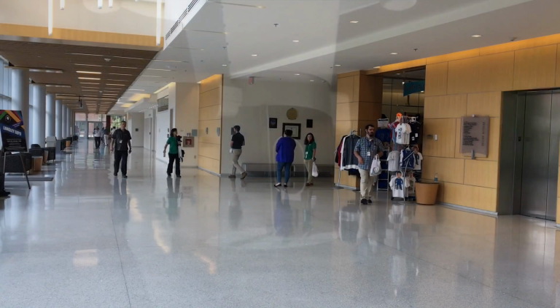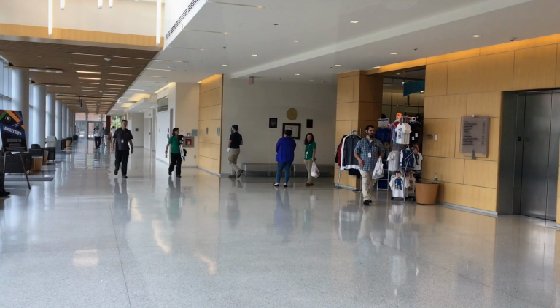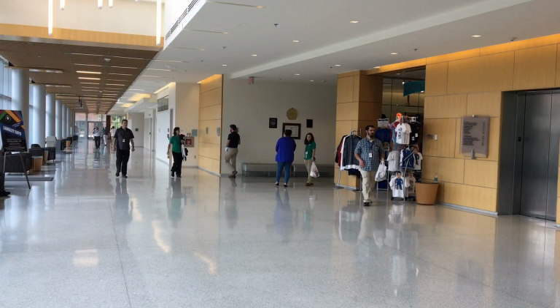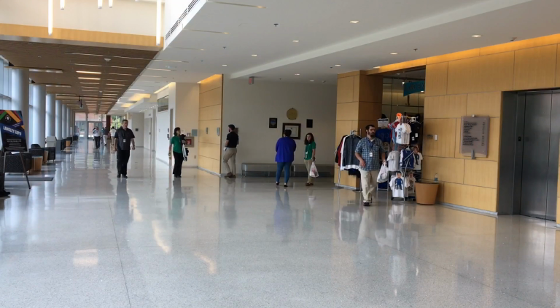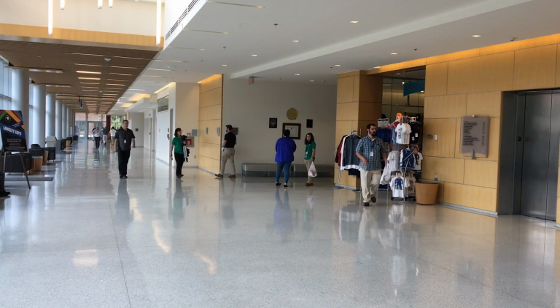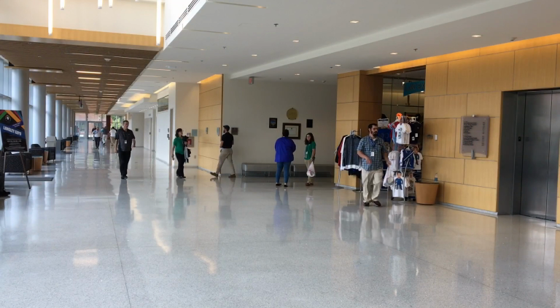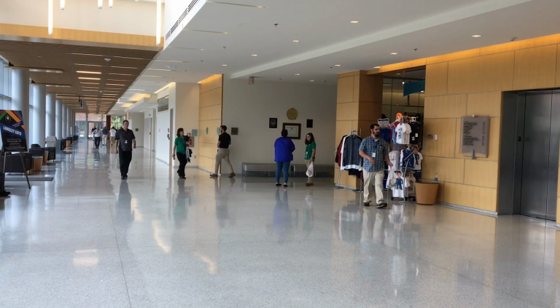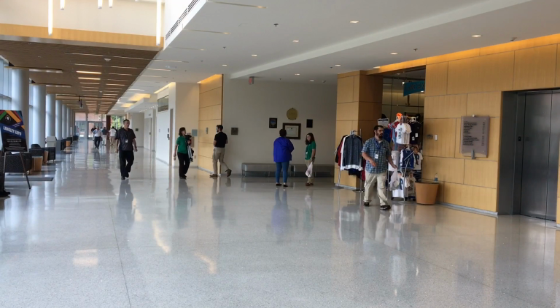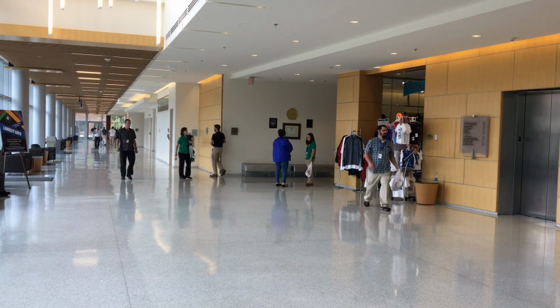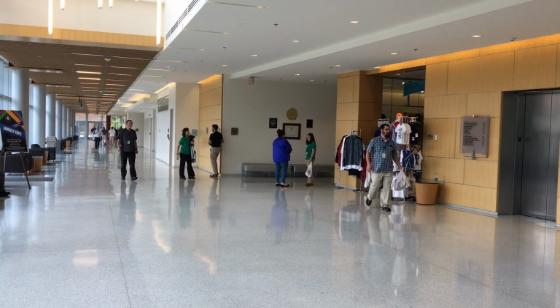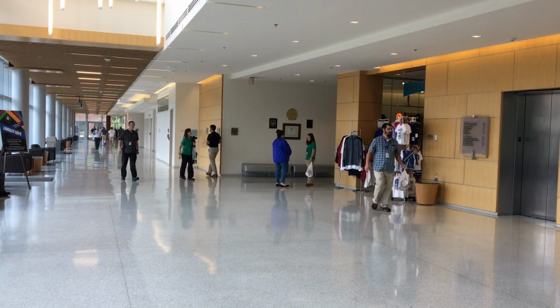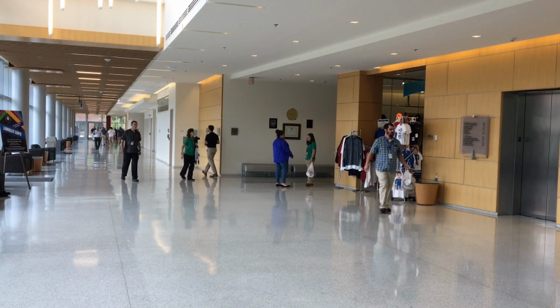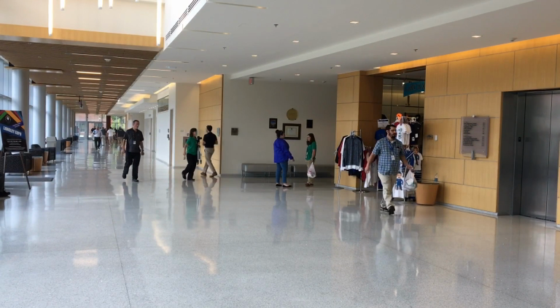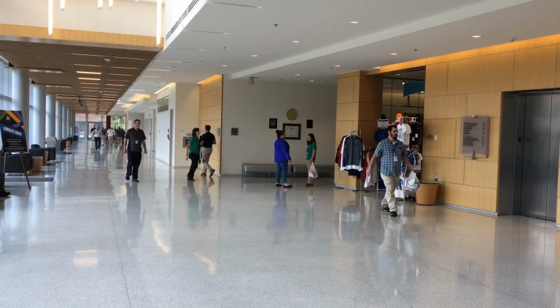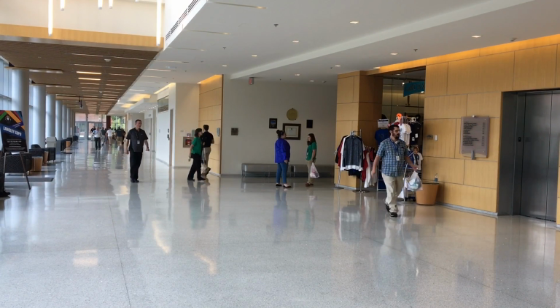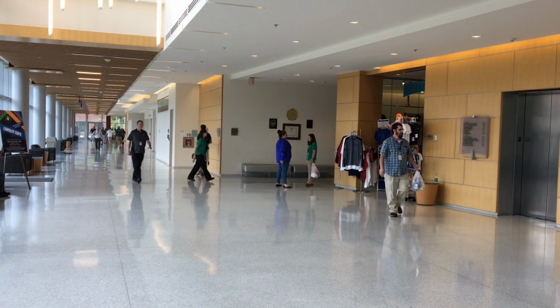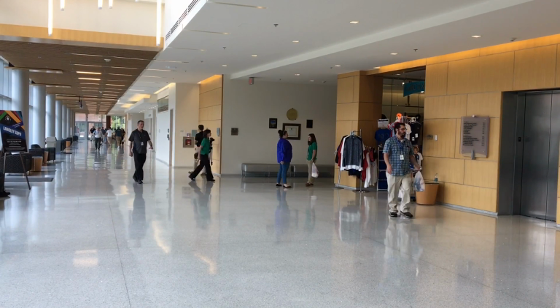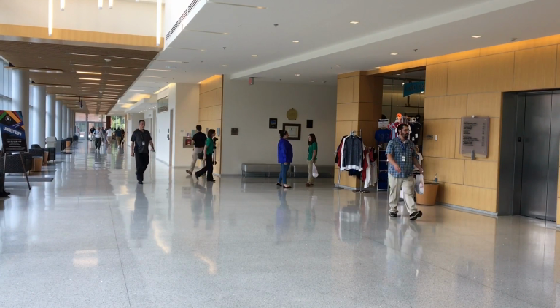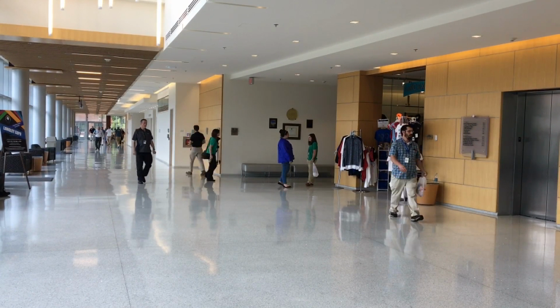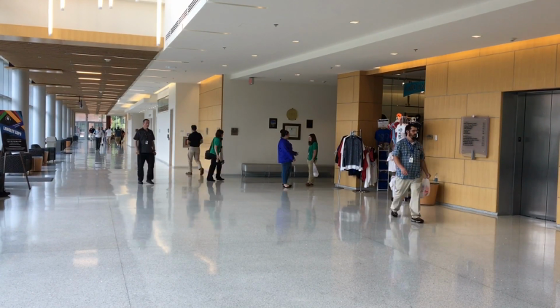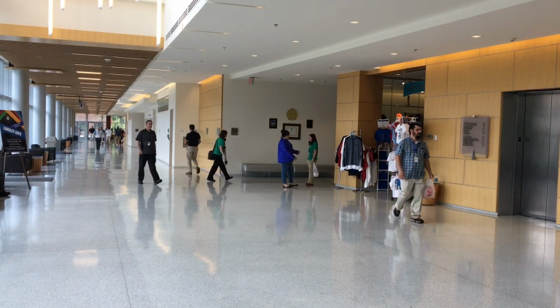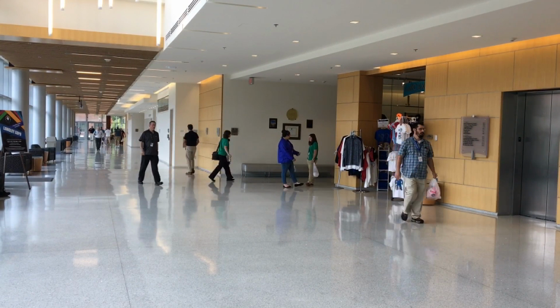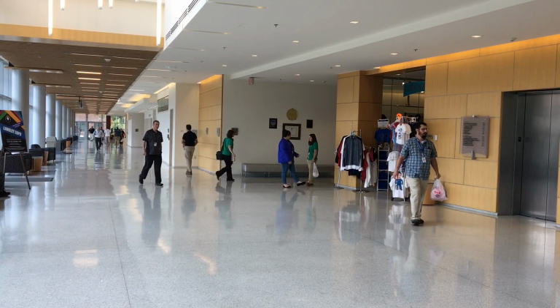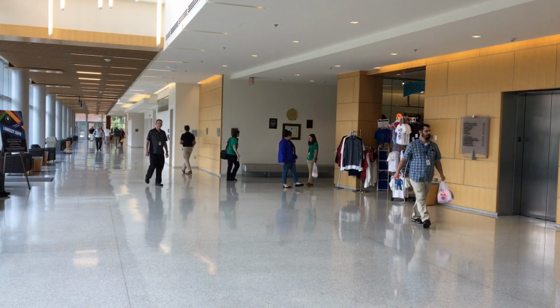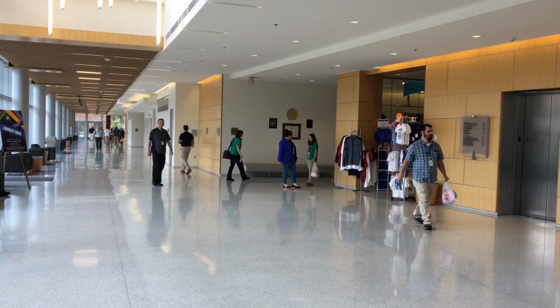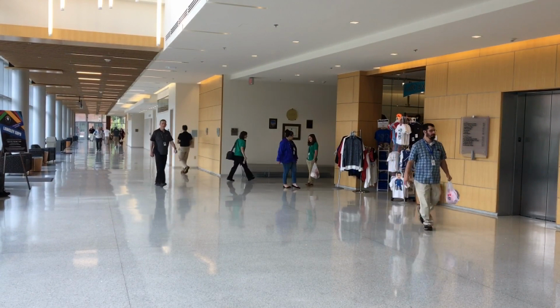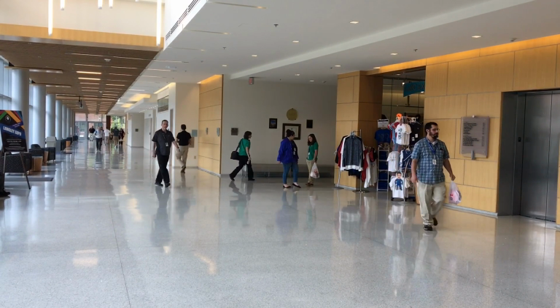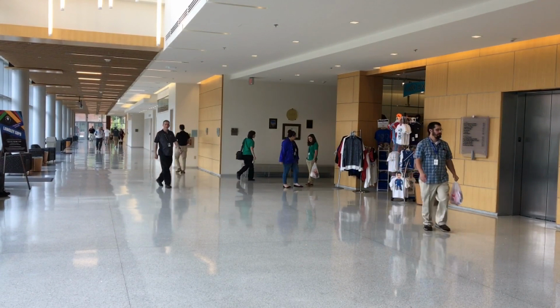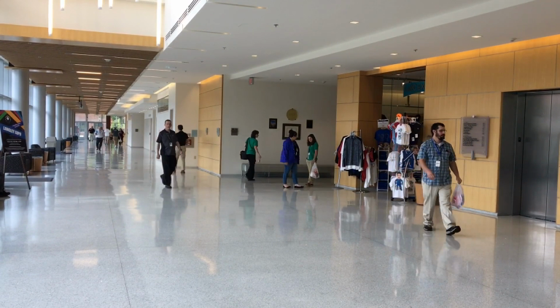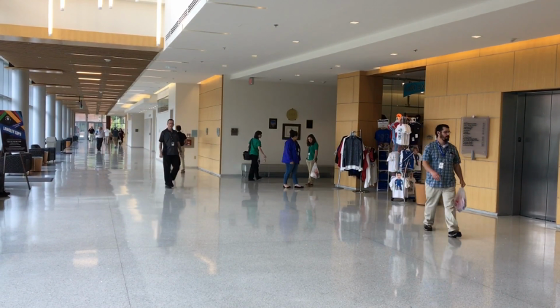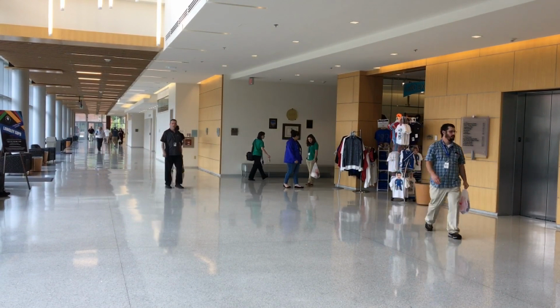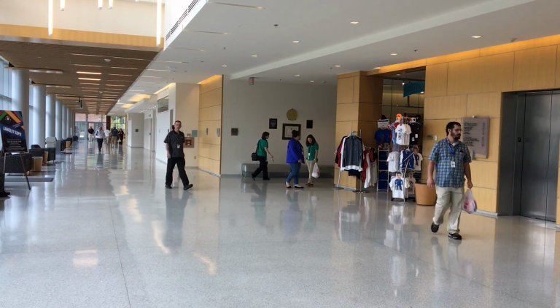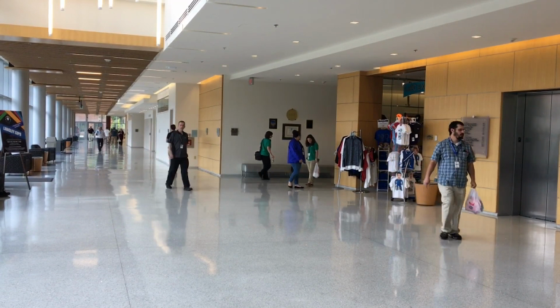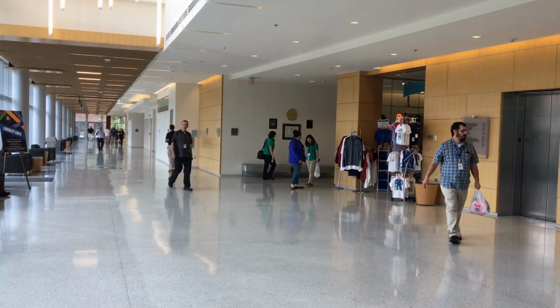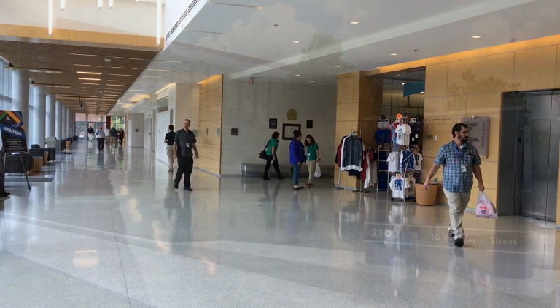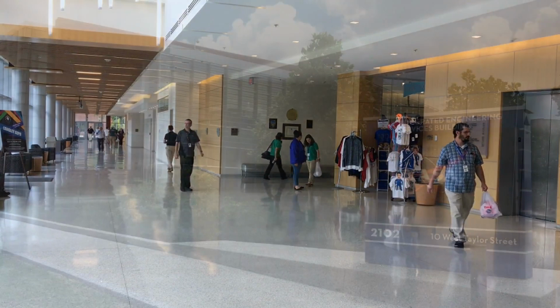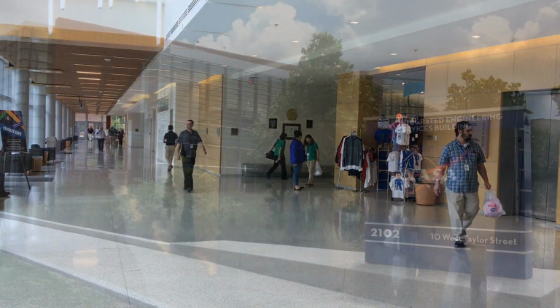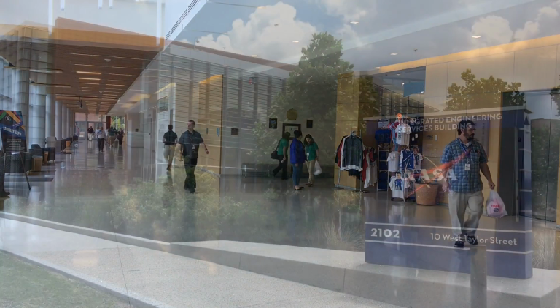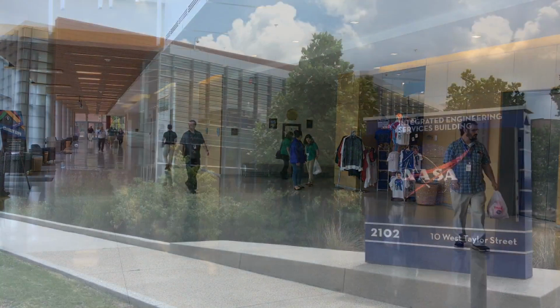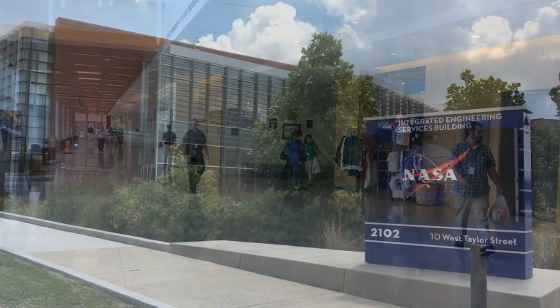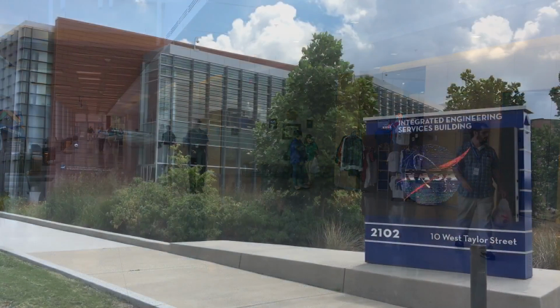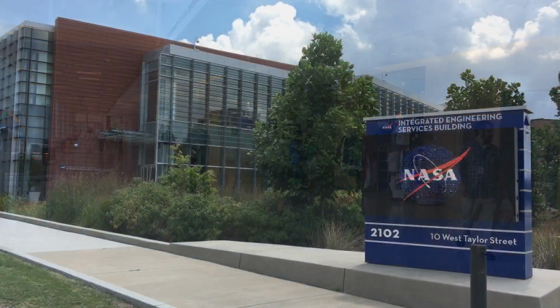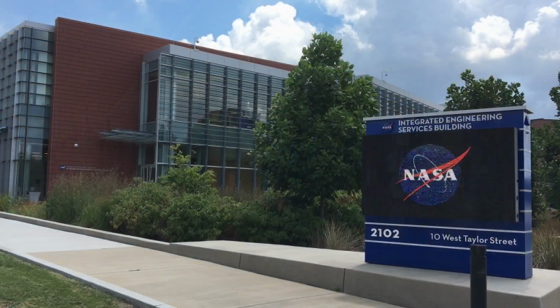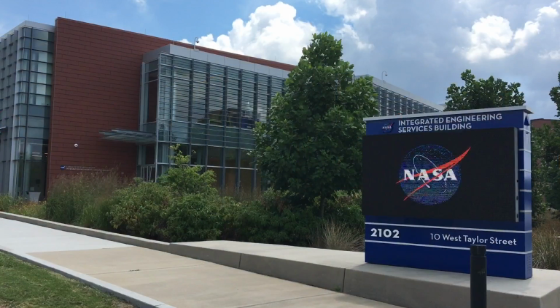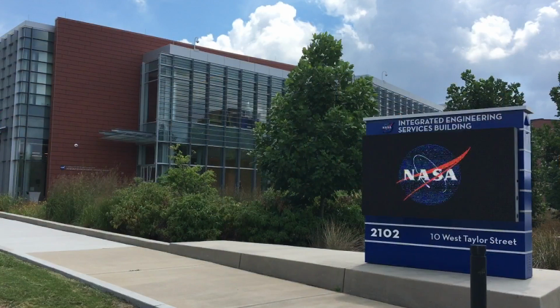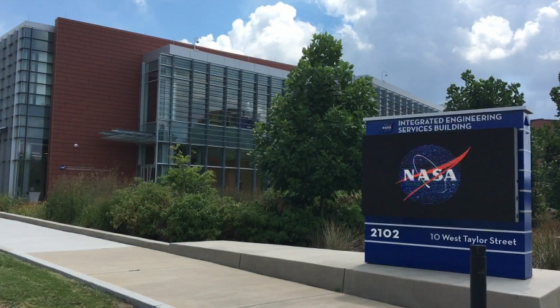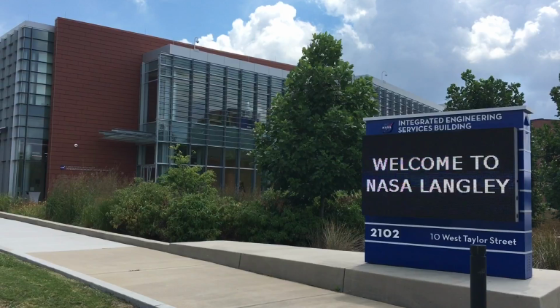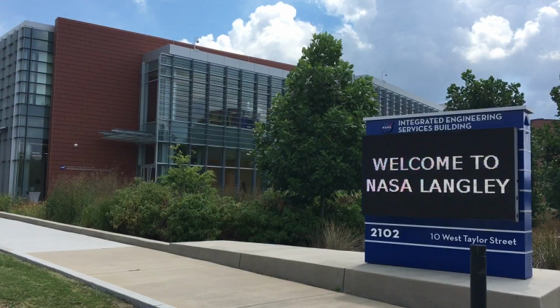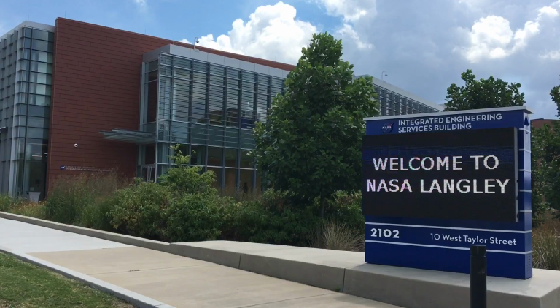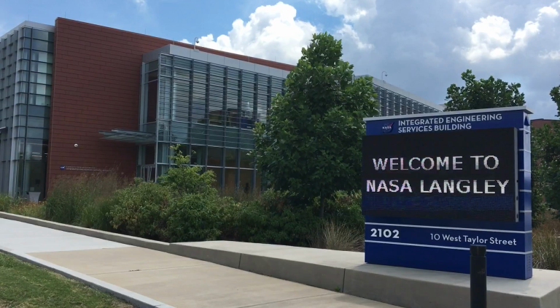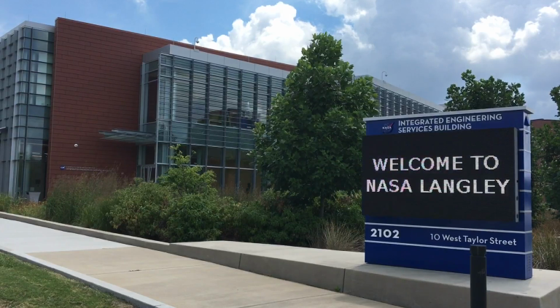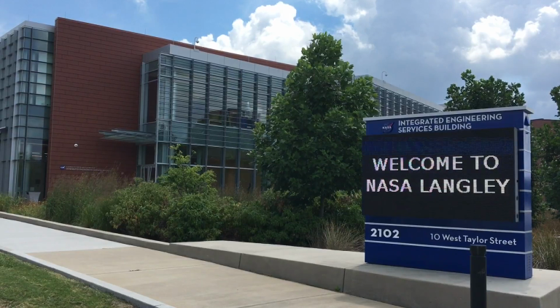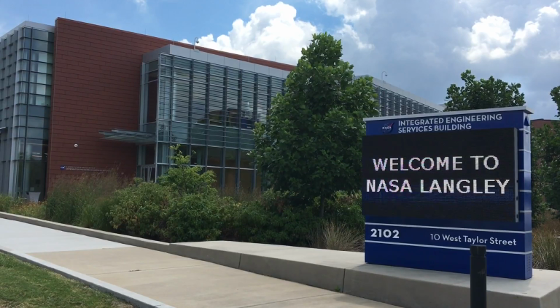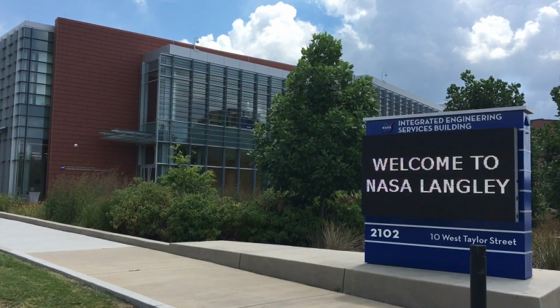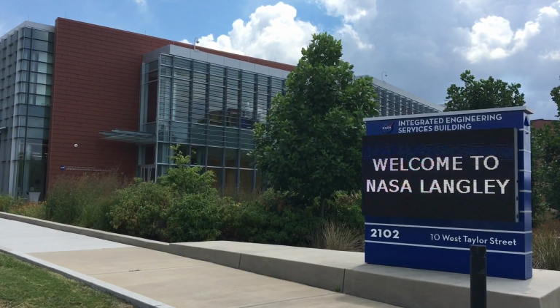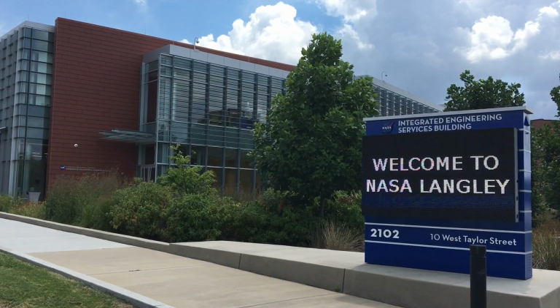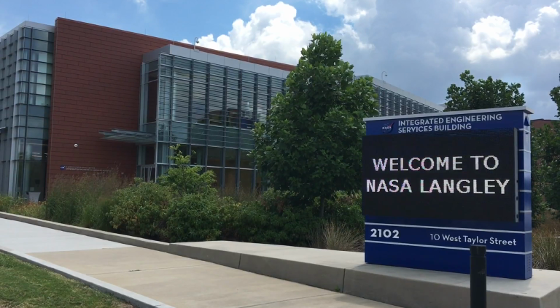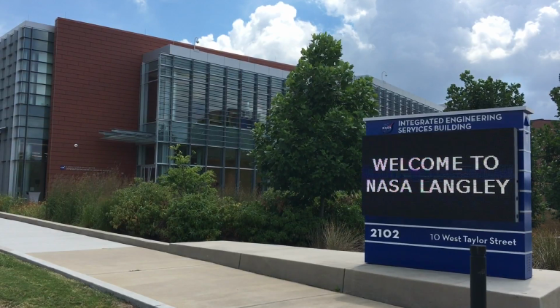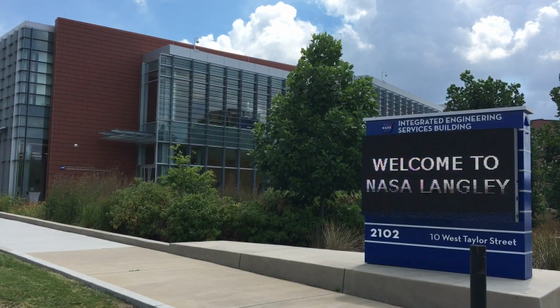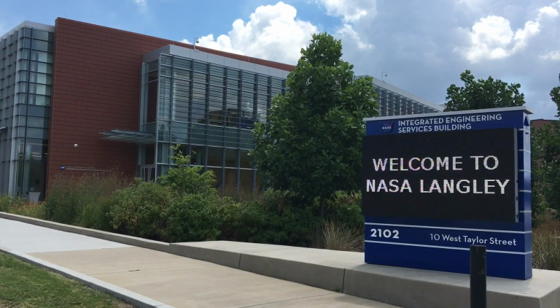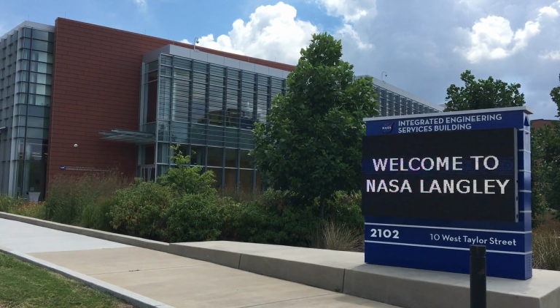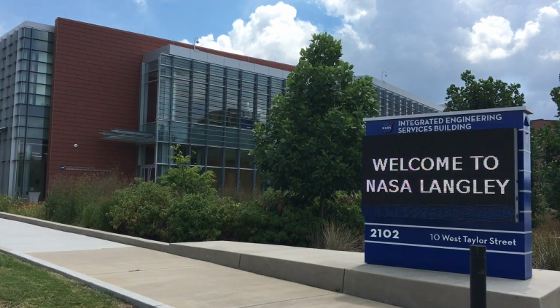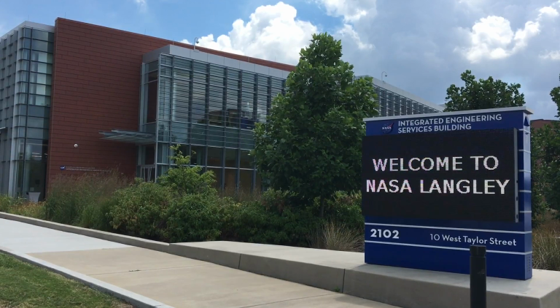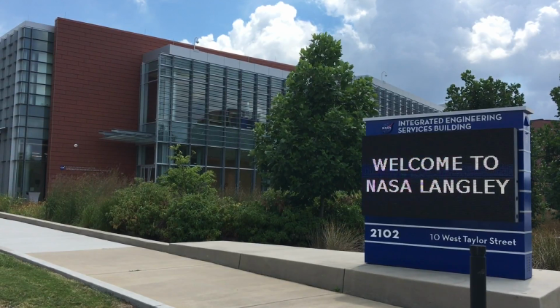SAGE and the Mars Ice Dome are just two examples of the amazing projects carried out through the IESB.